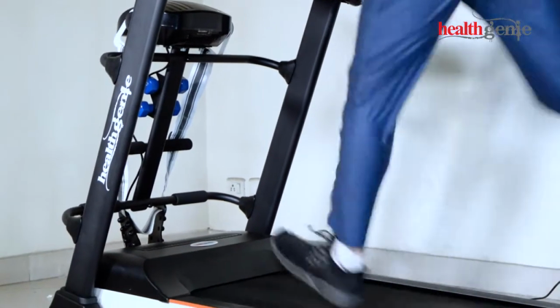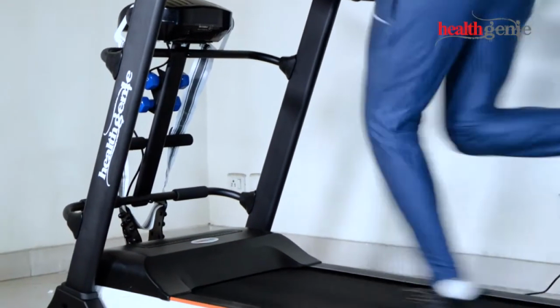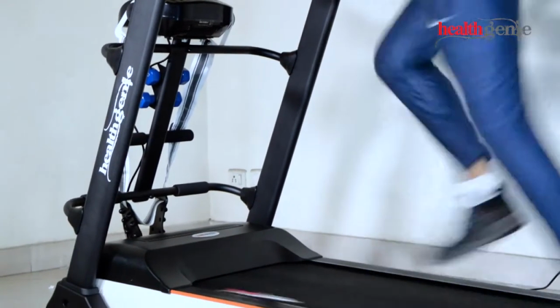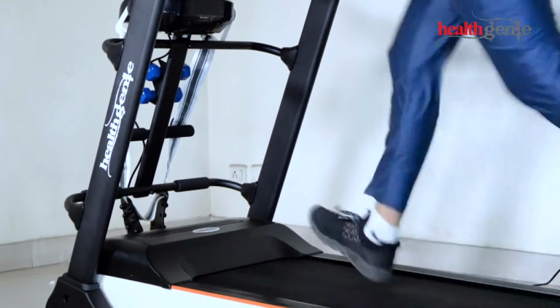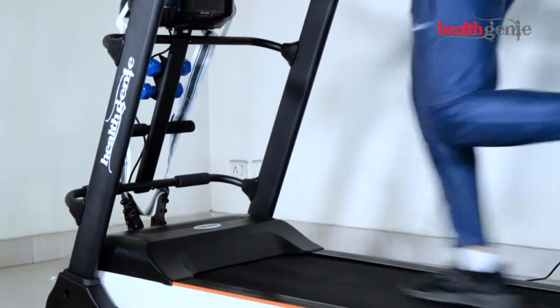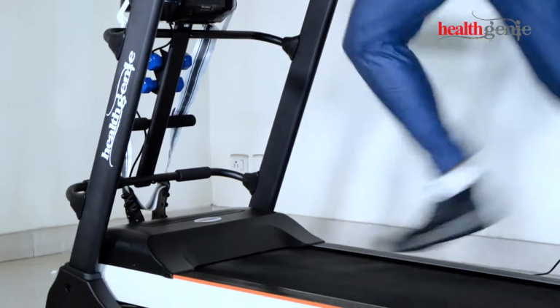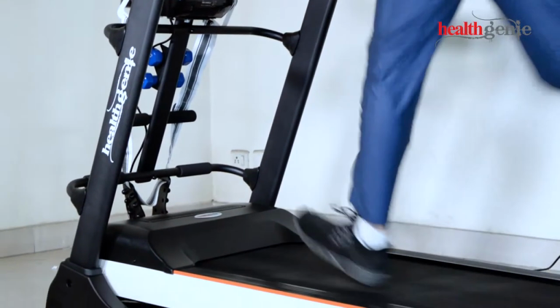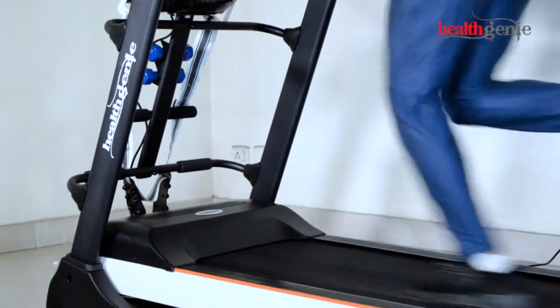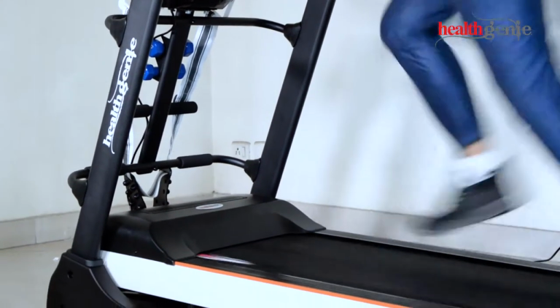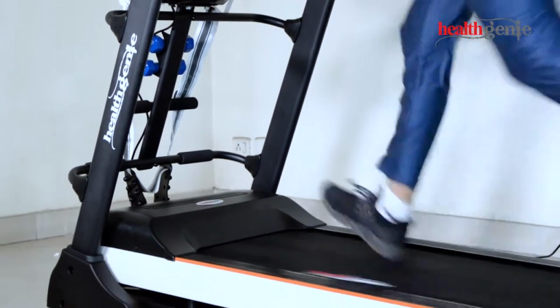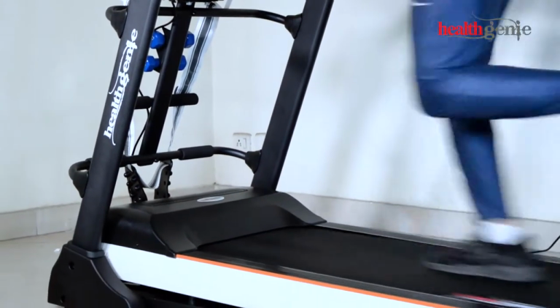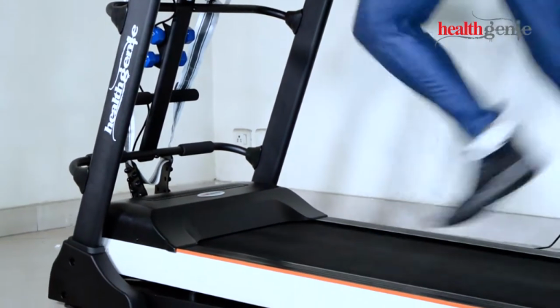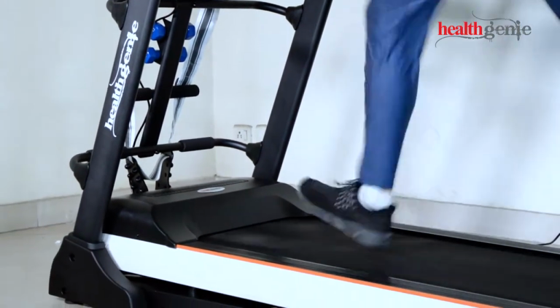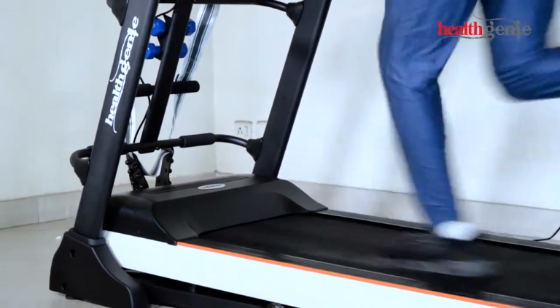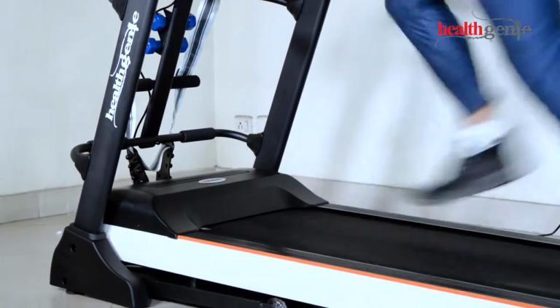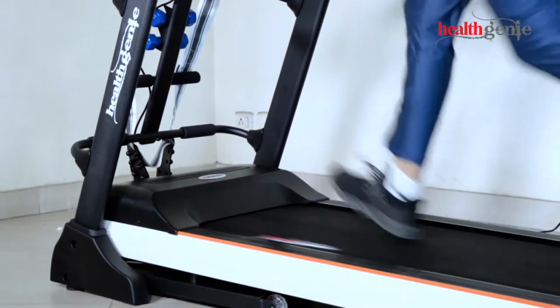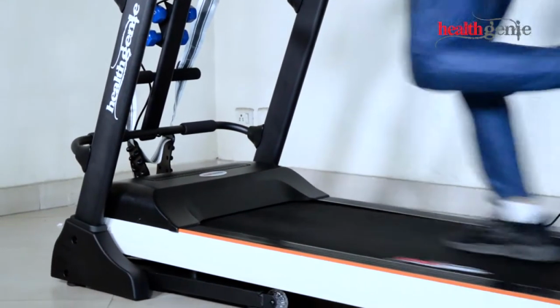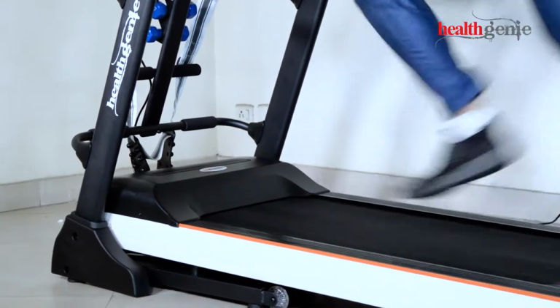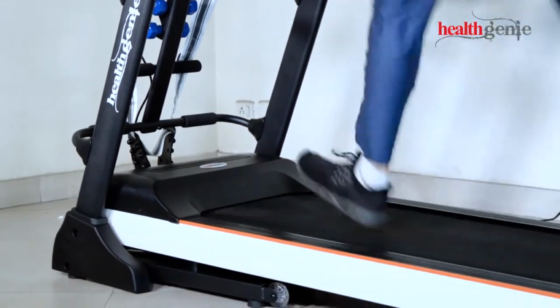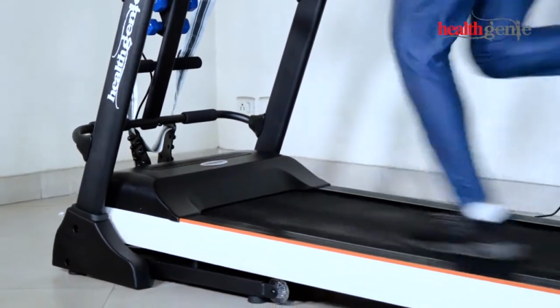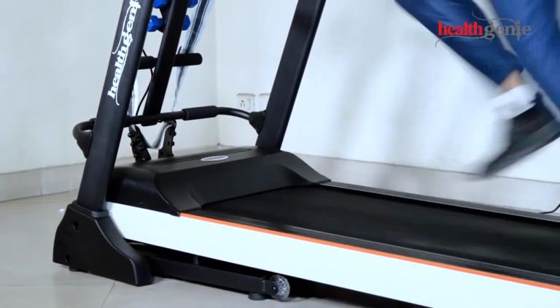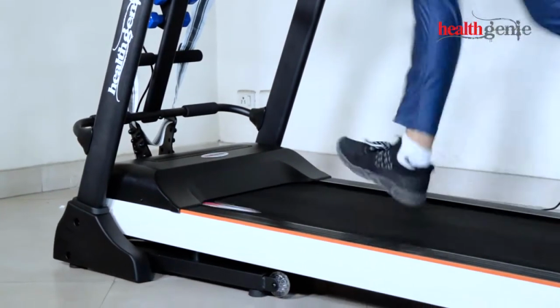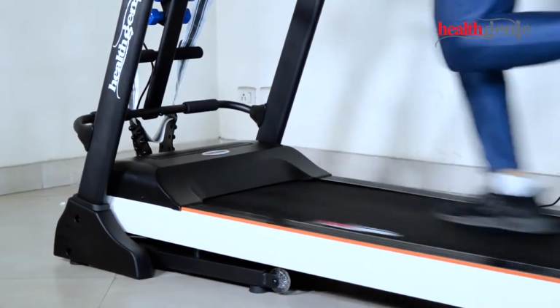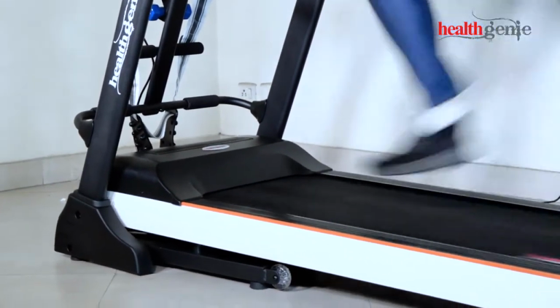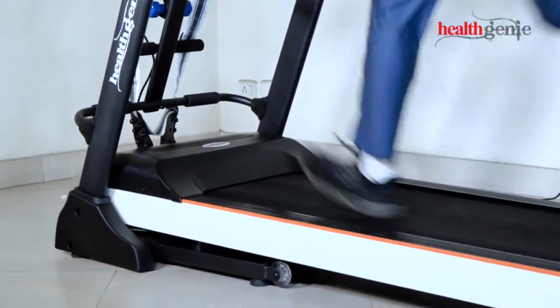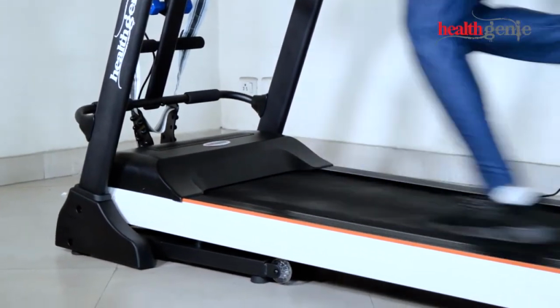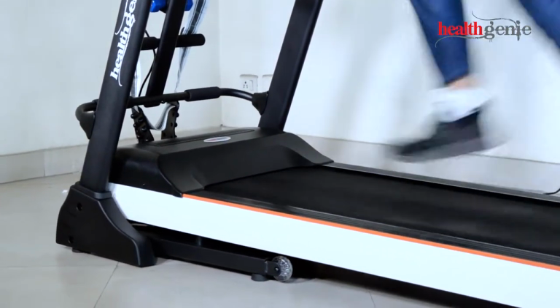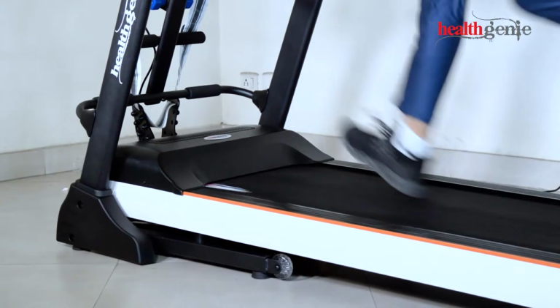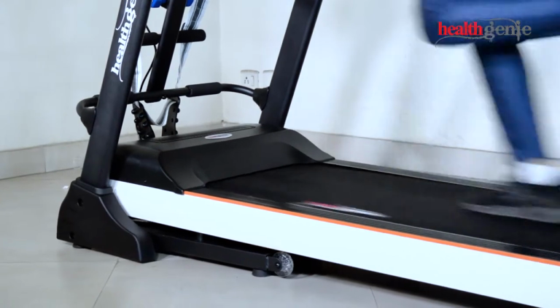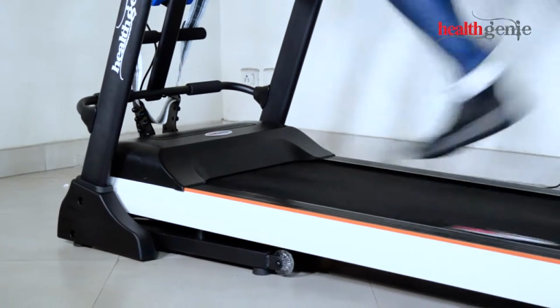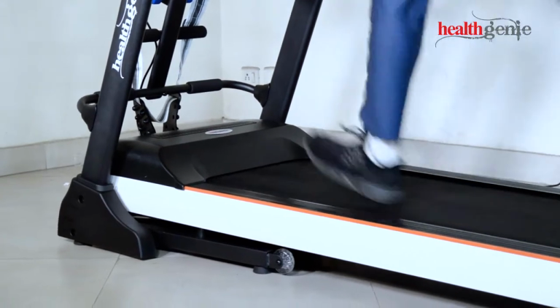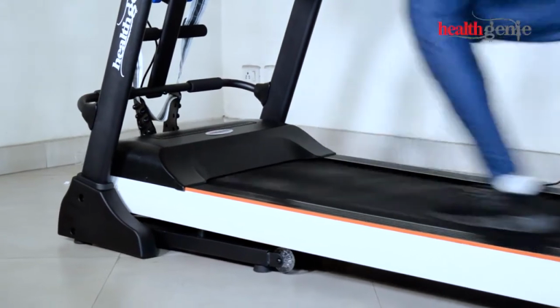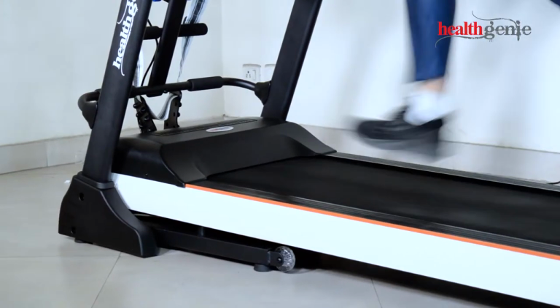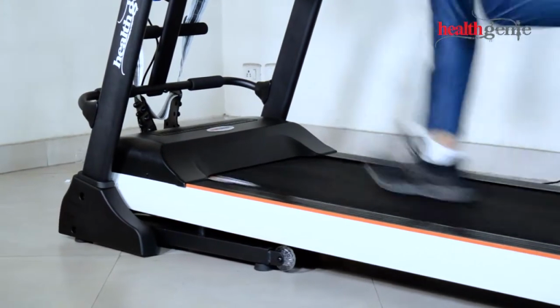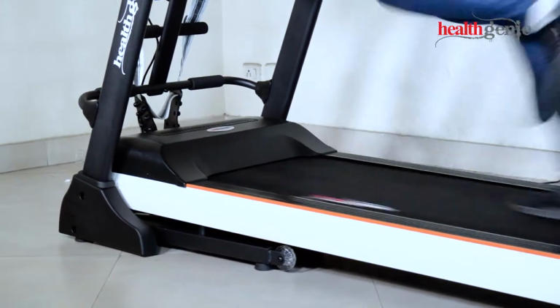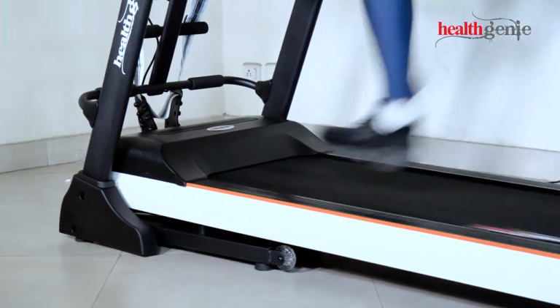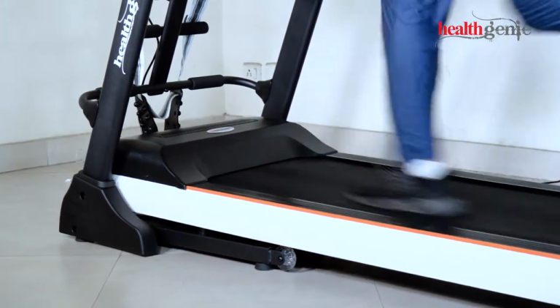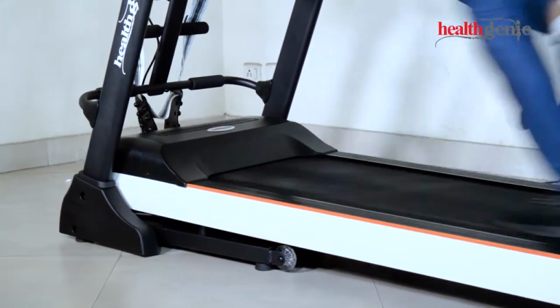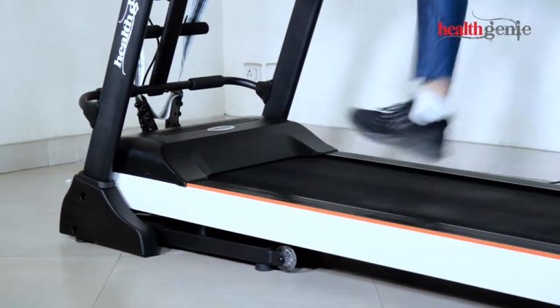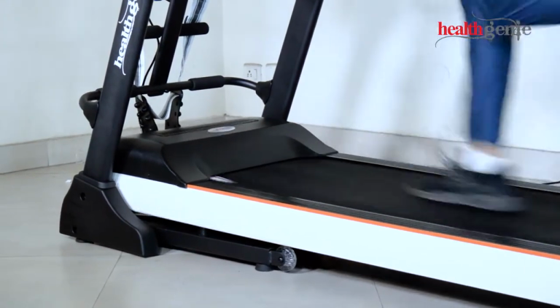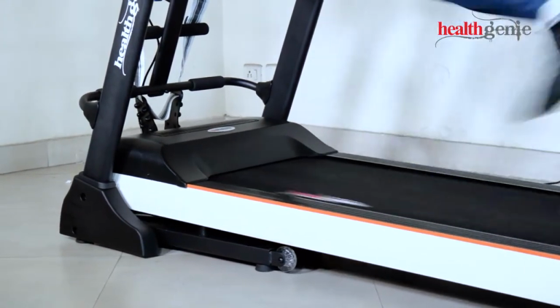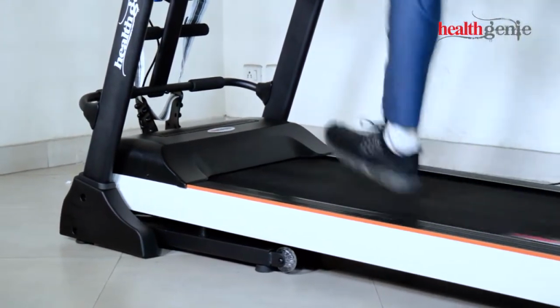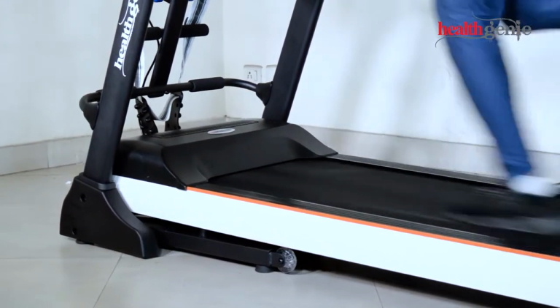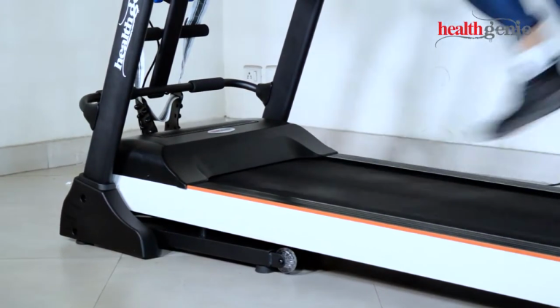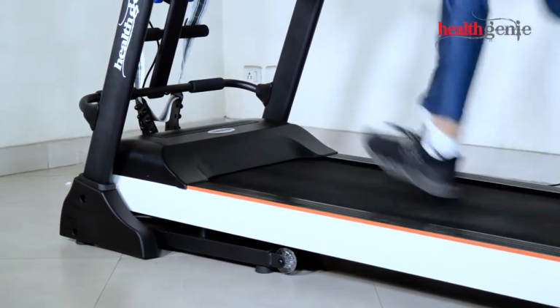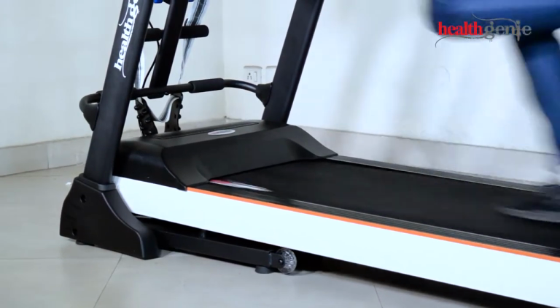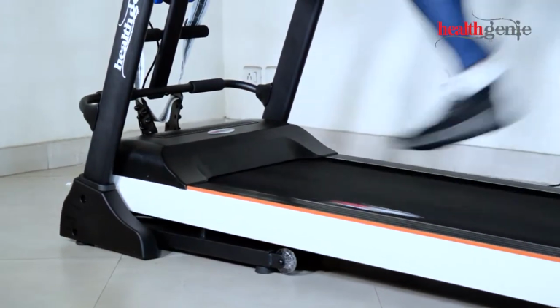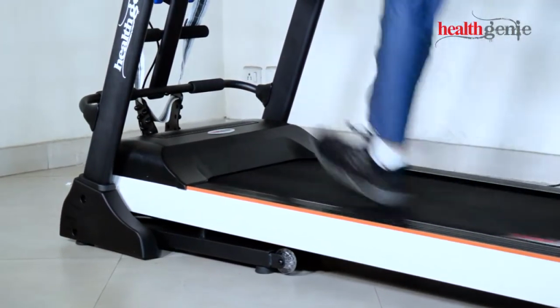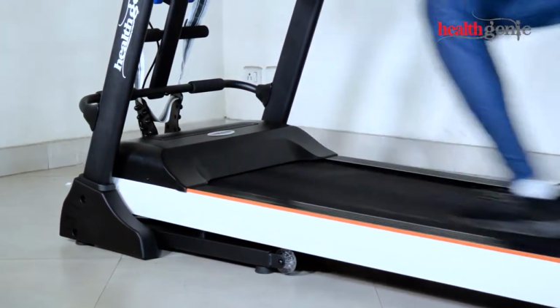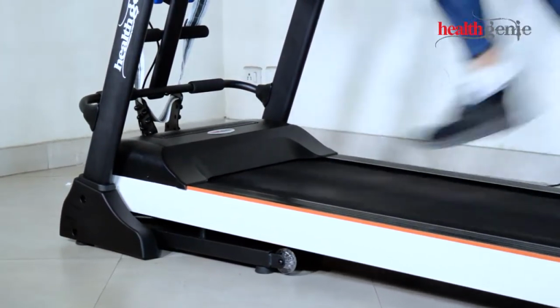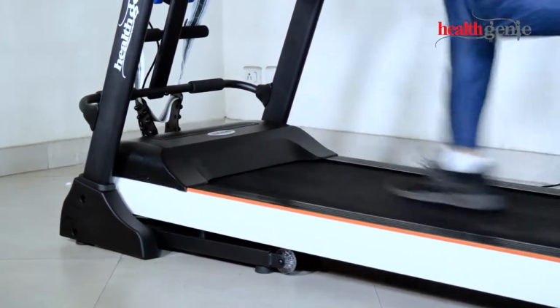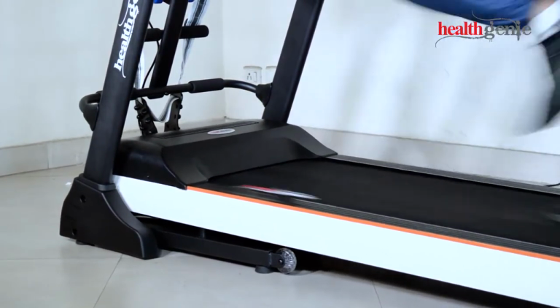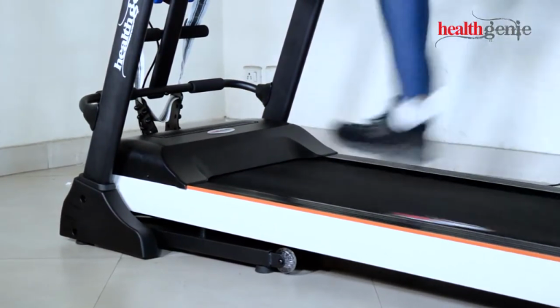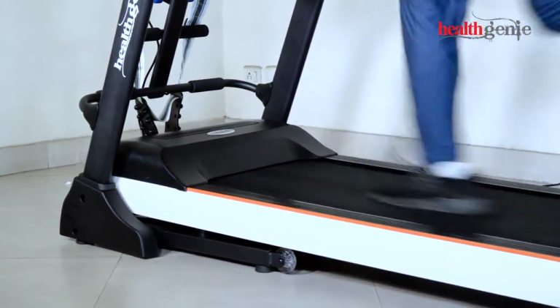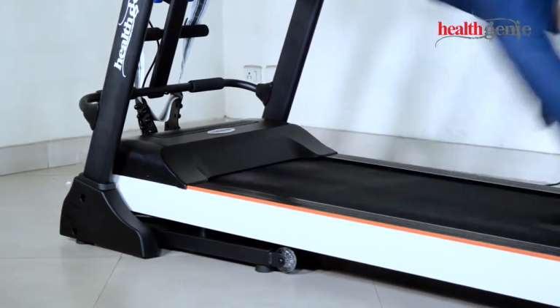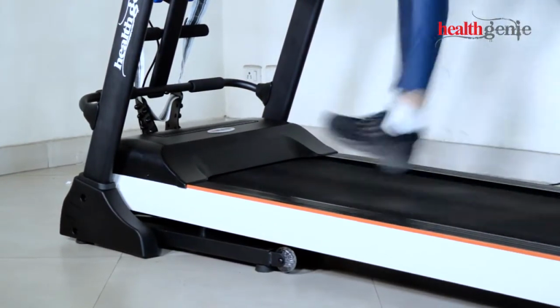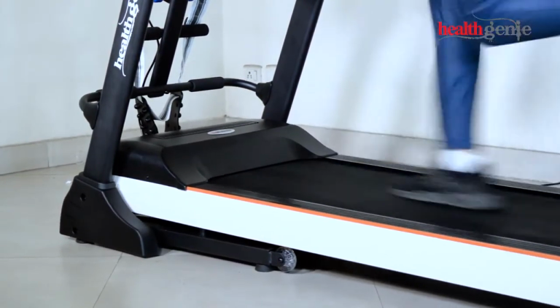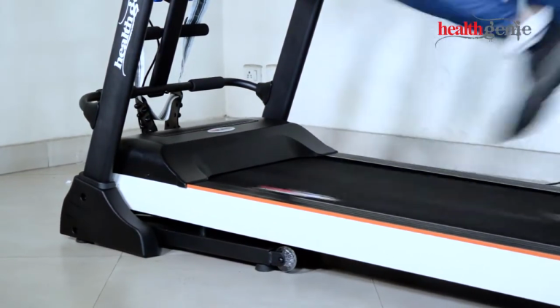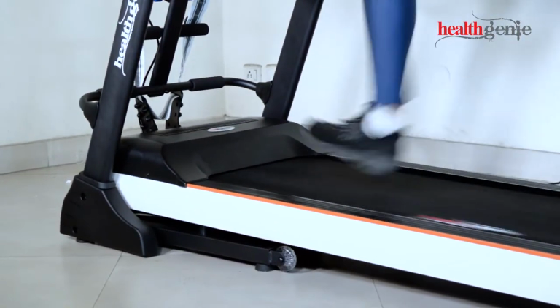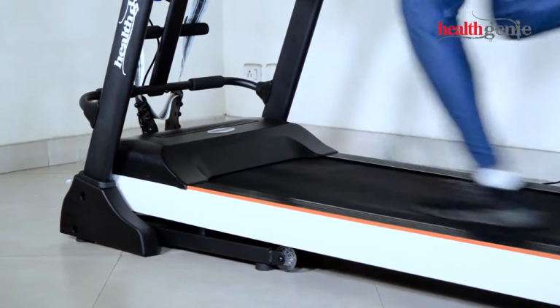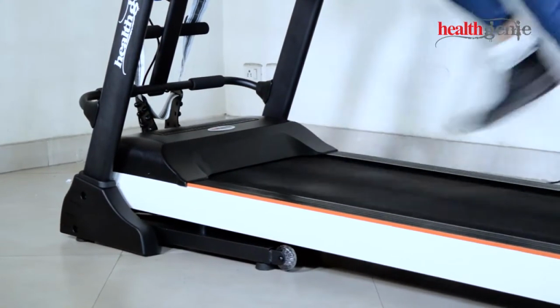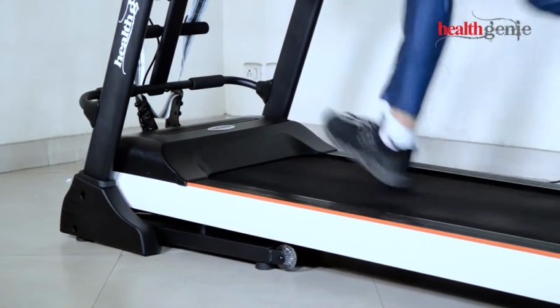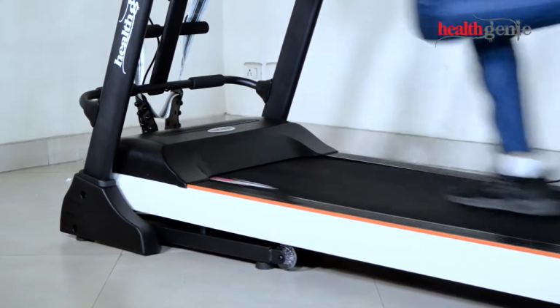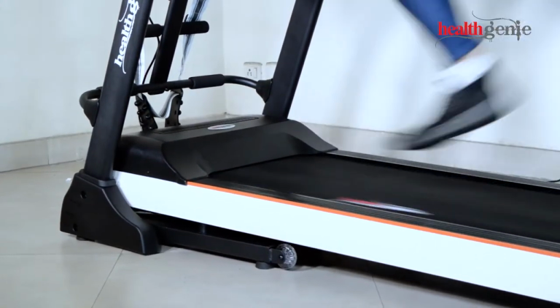We know you want to start your healthy lifestyle right away, so the Healthgeny Treadmill 4612A is easy to assemble.